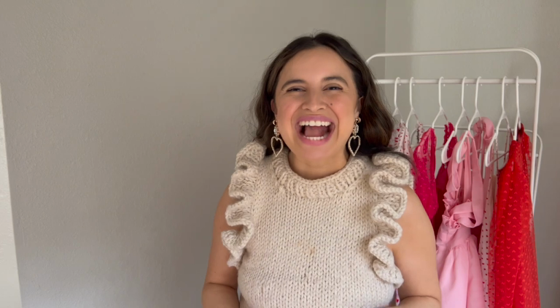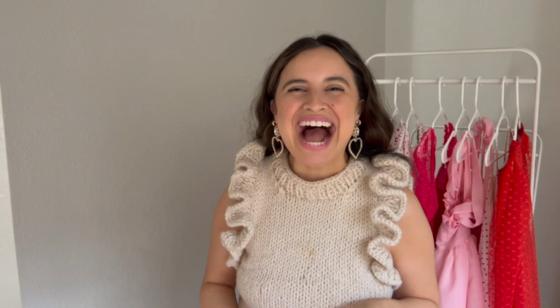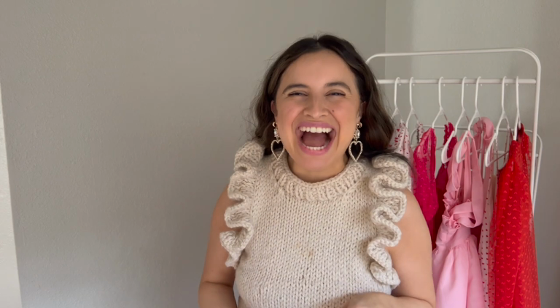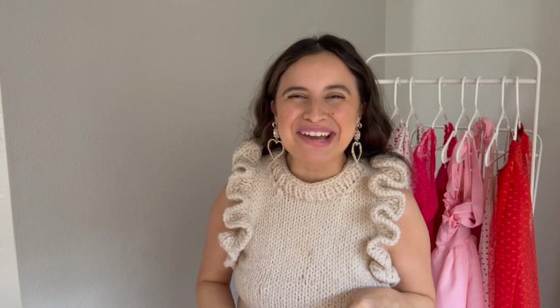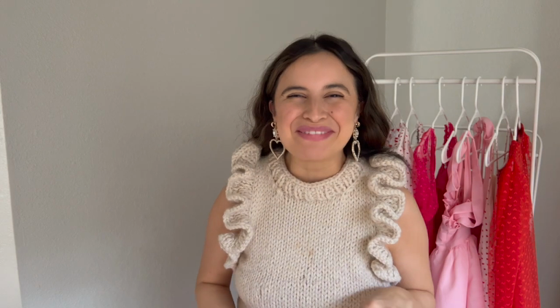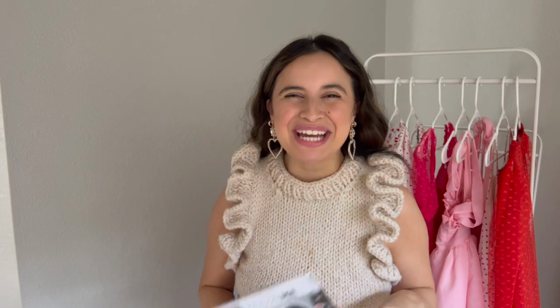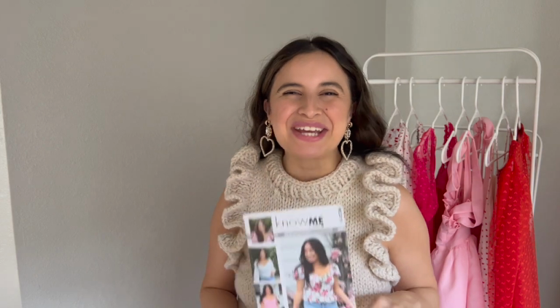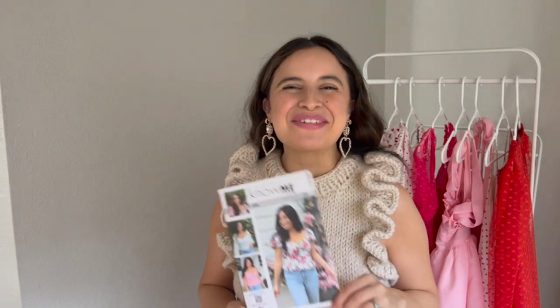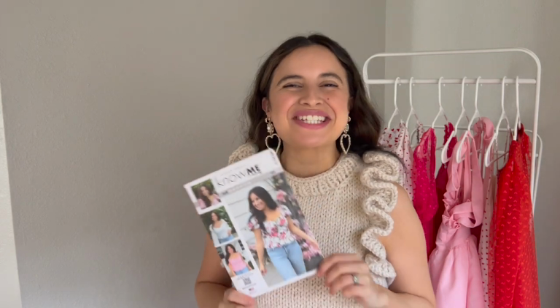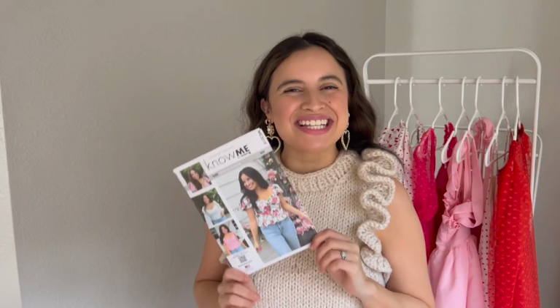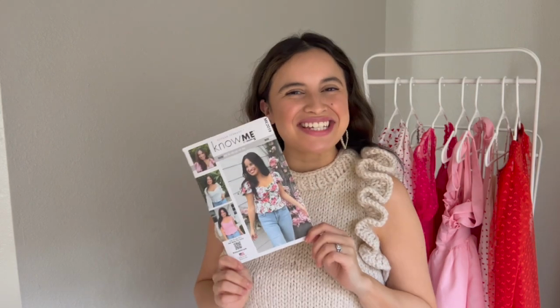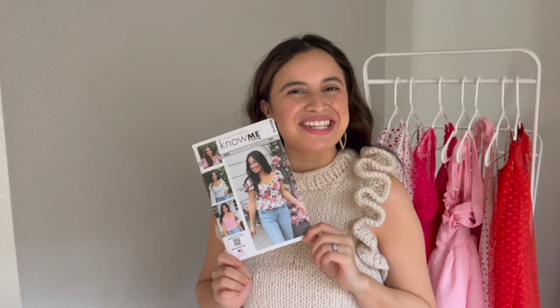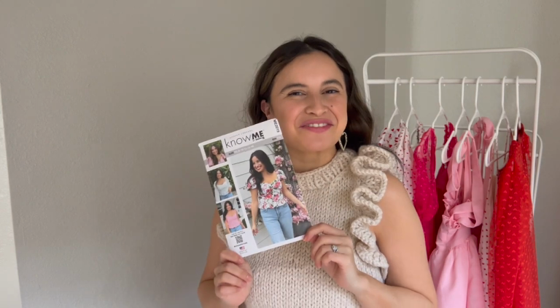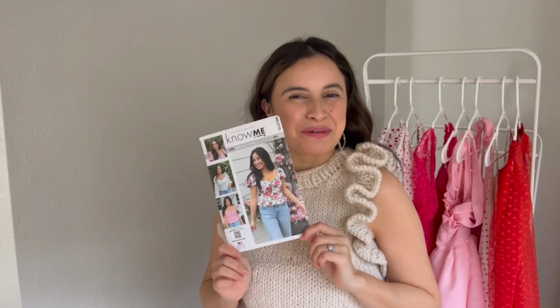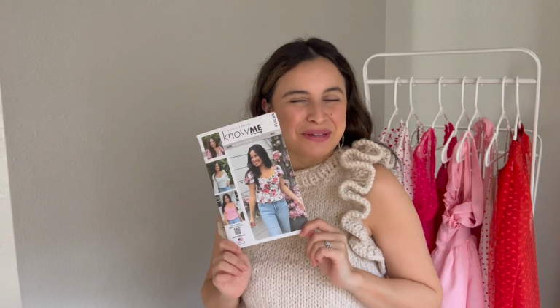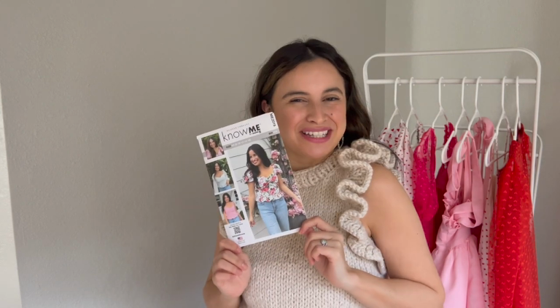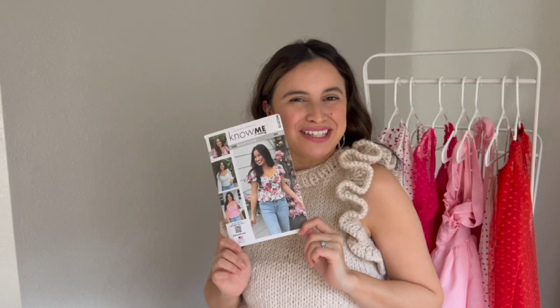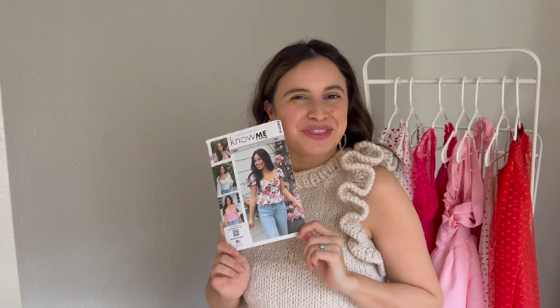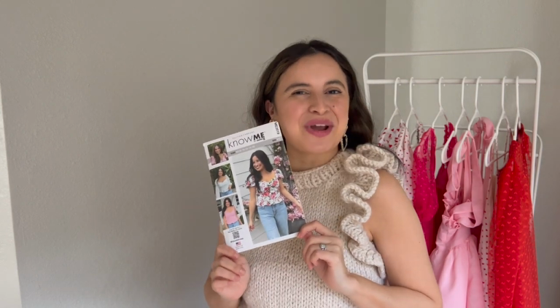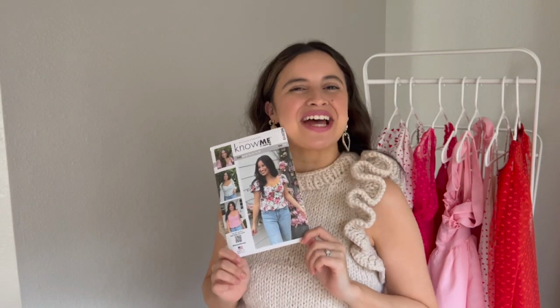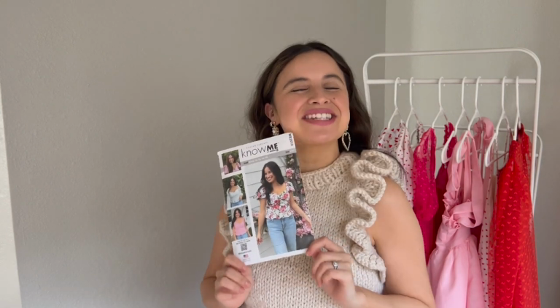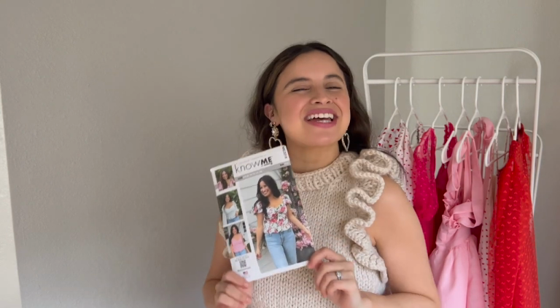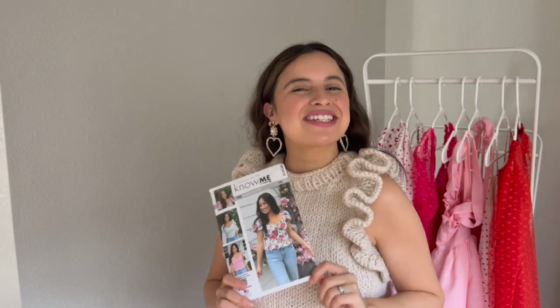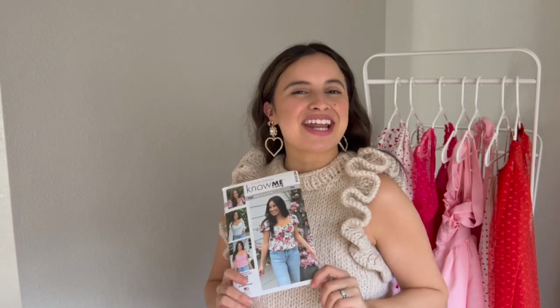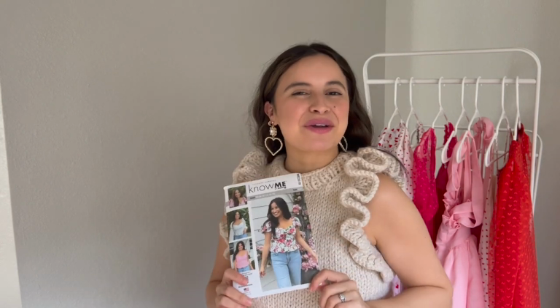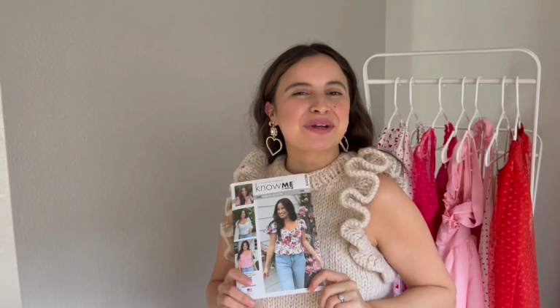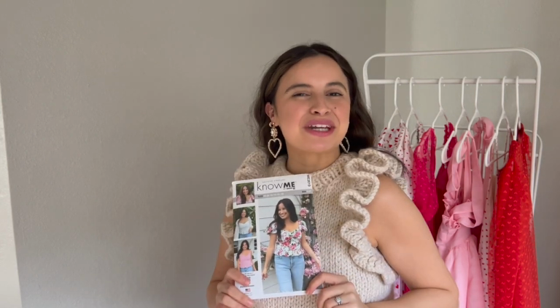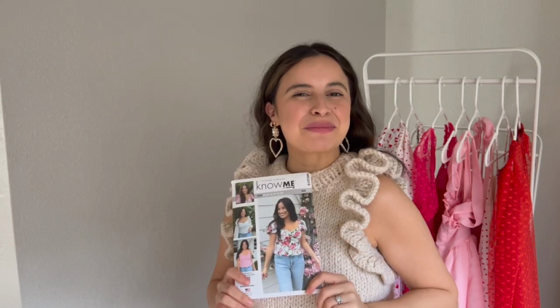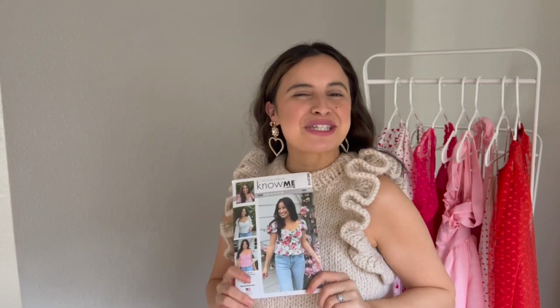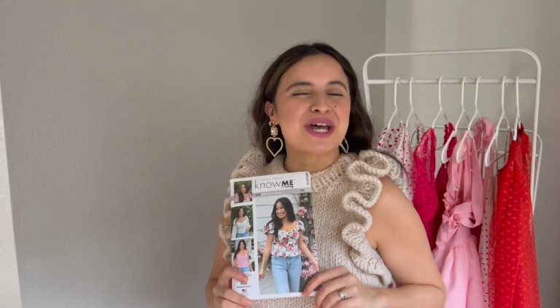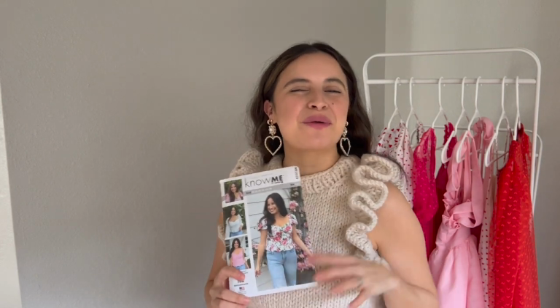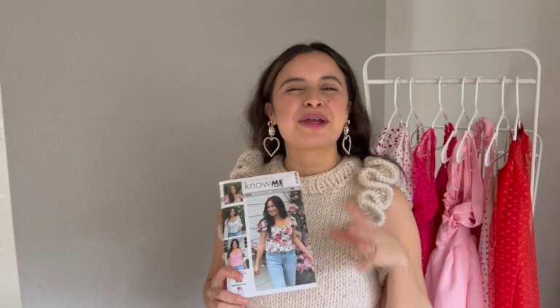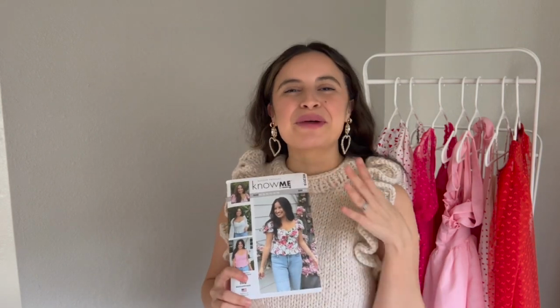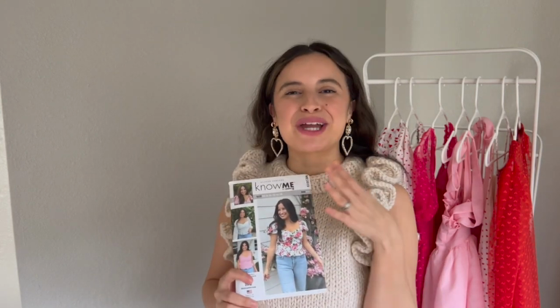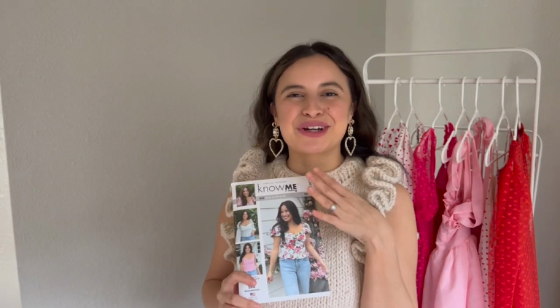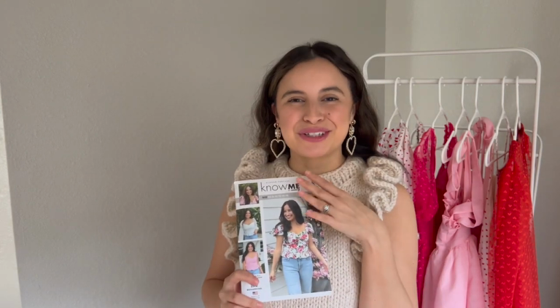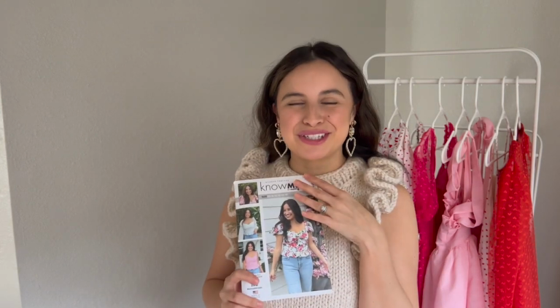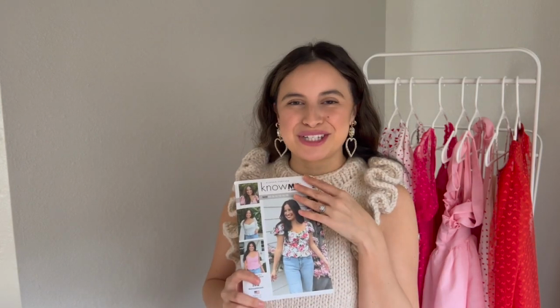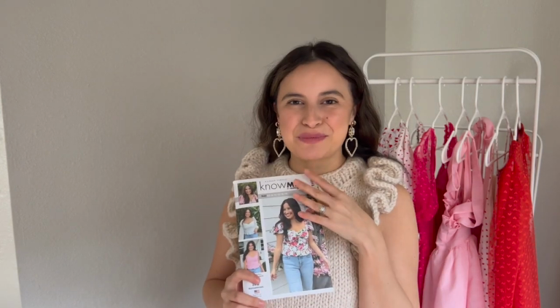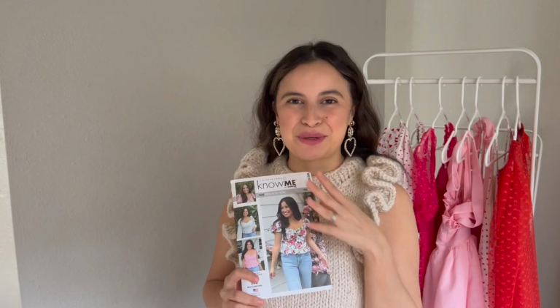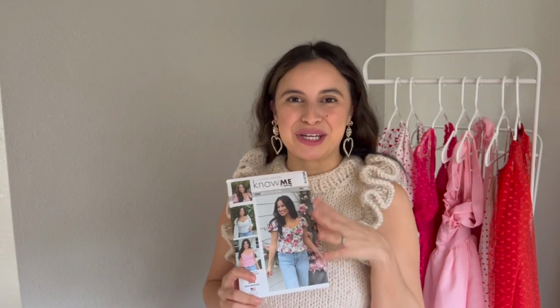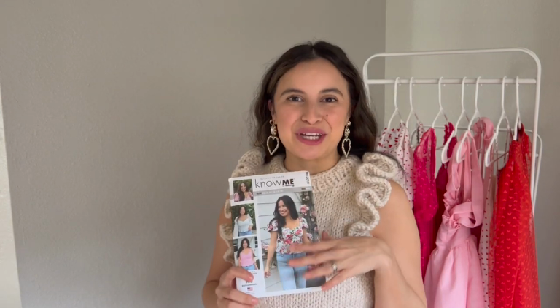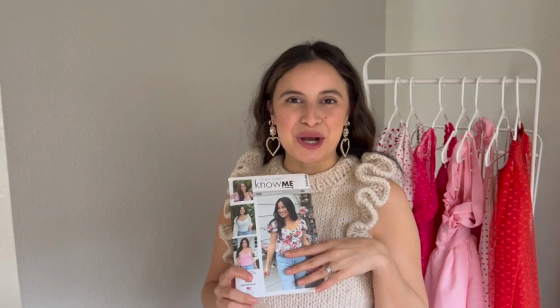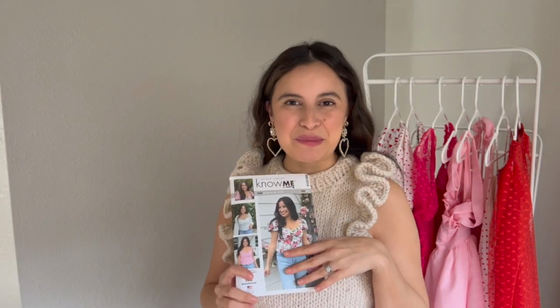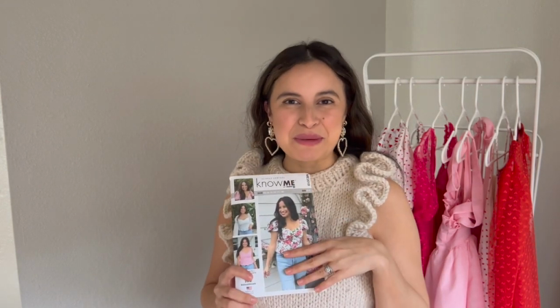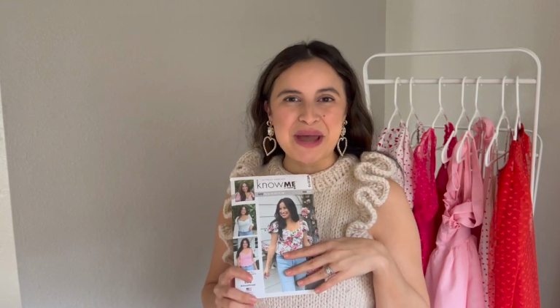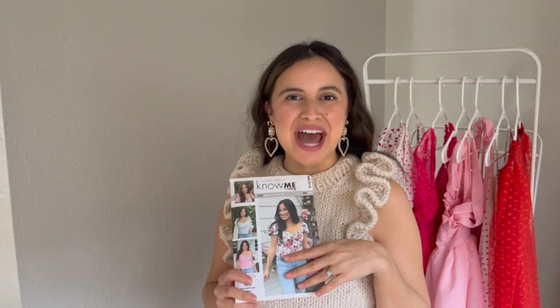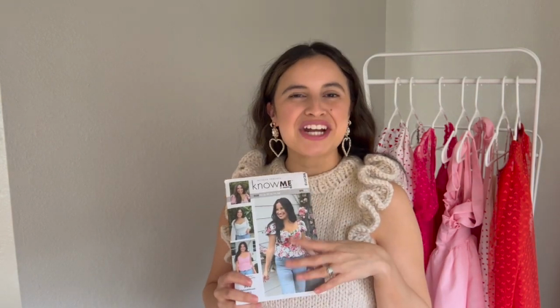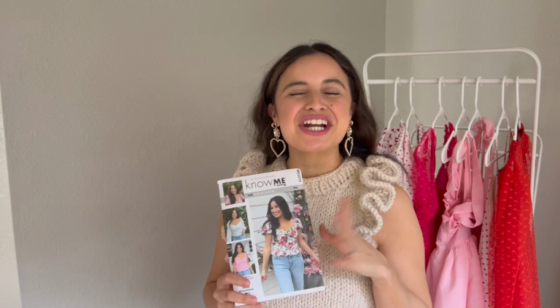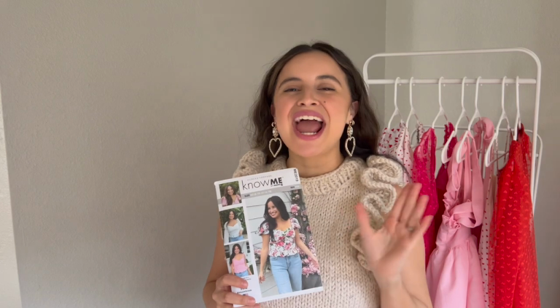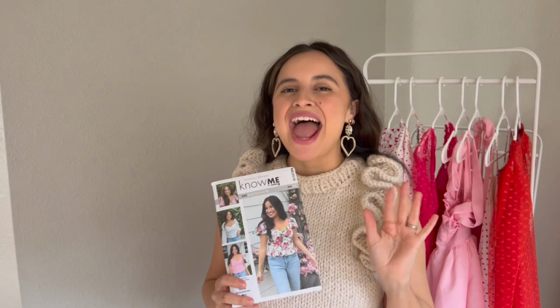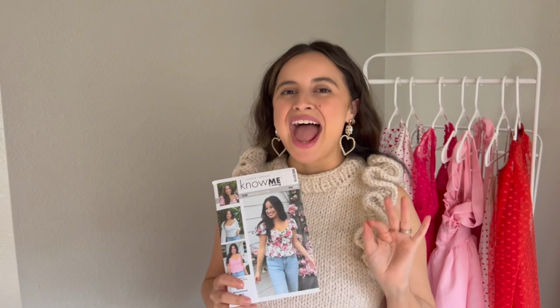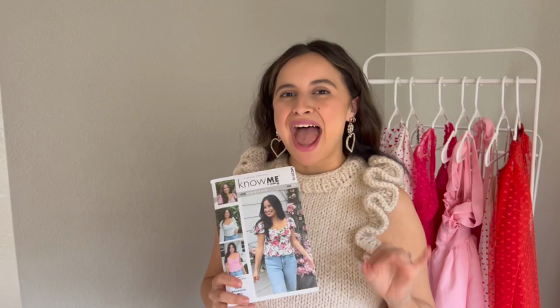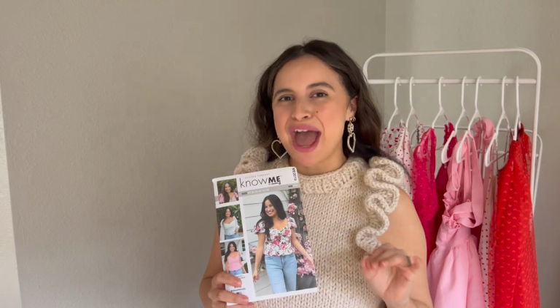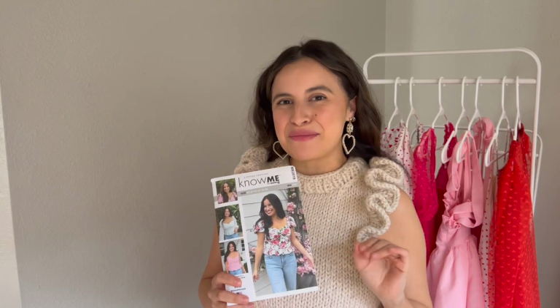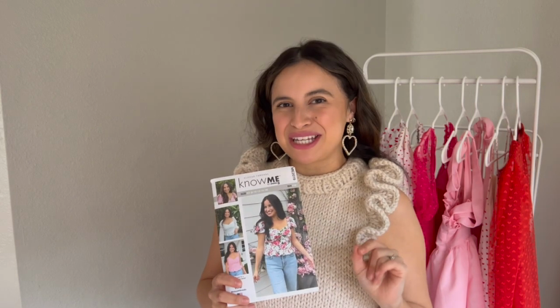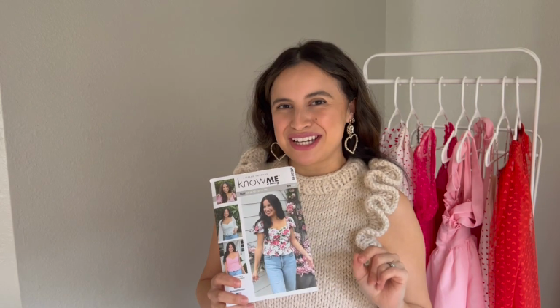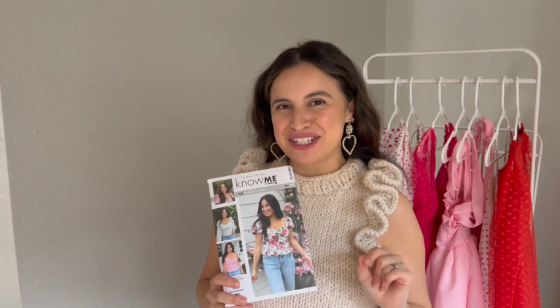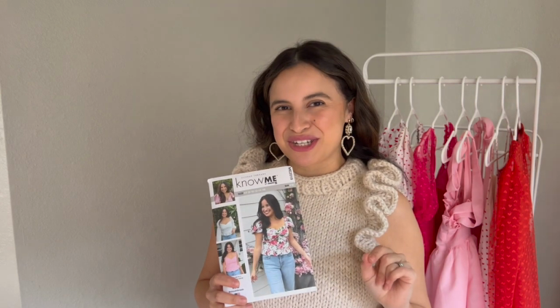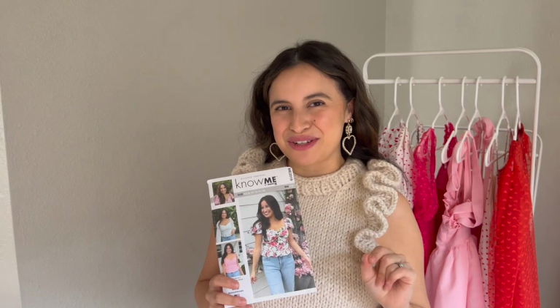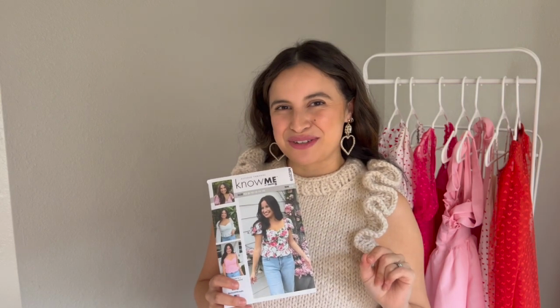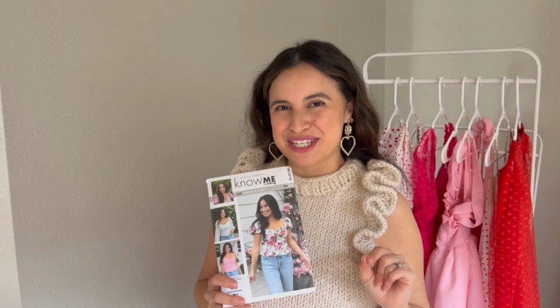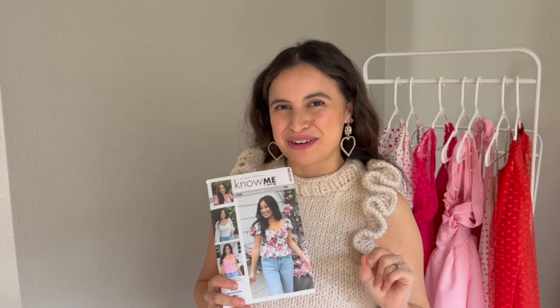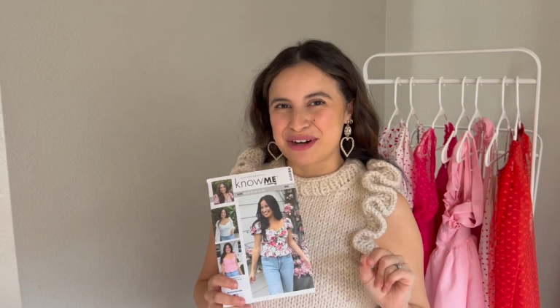Hi, my name is Alyssa from Alyssa Threads, and today we're going to be sewing my early spring Novi pattern, ME2019.